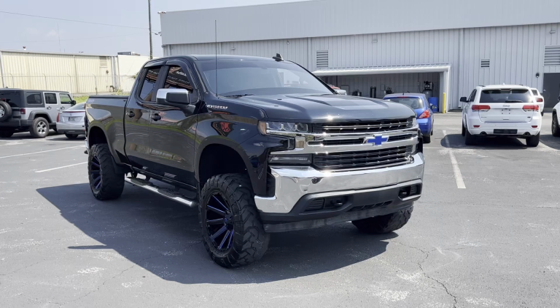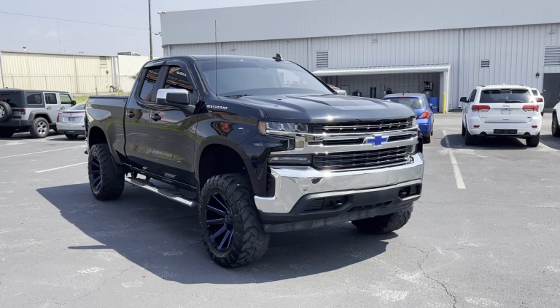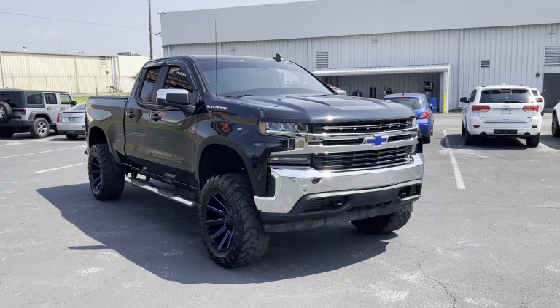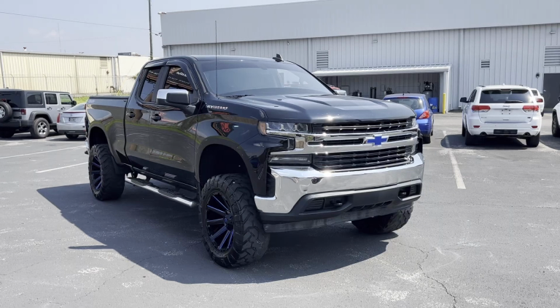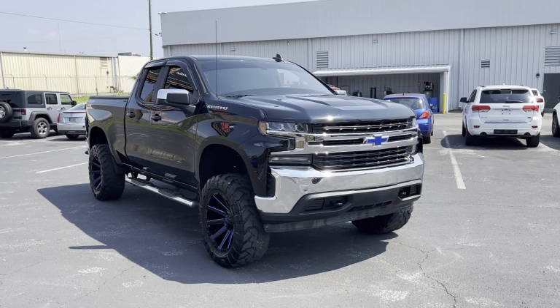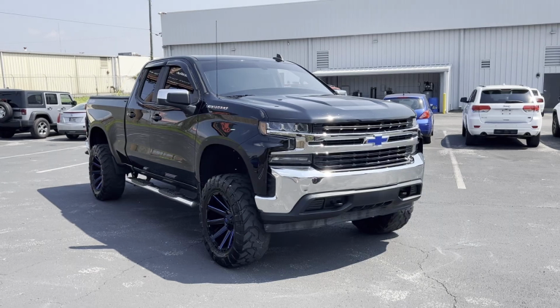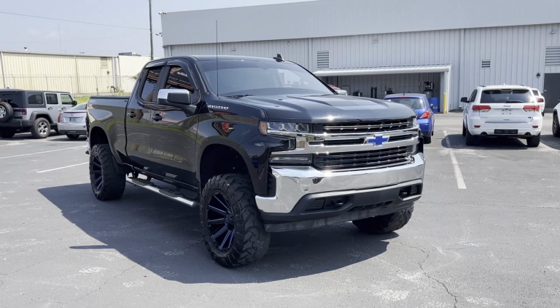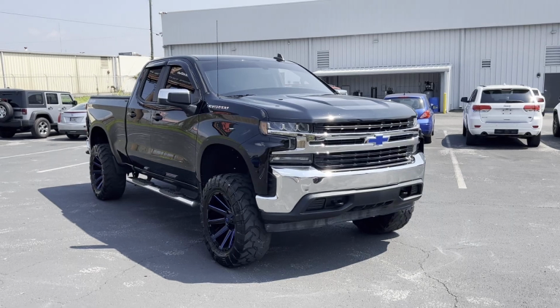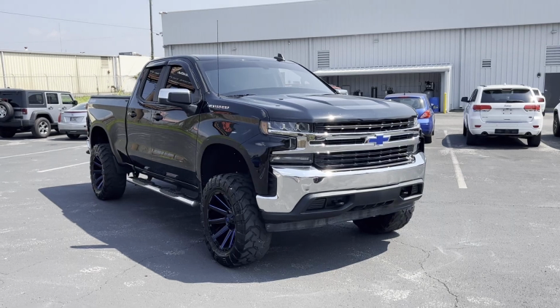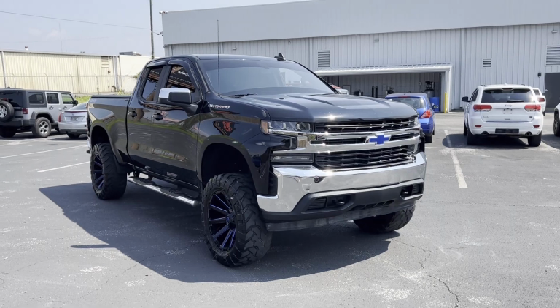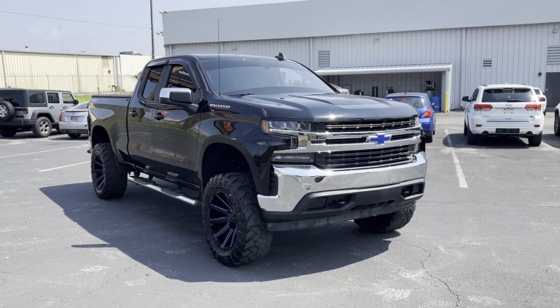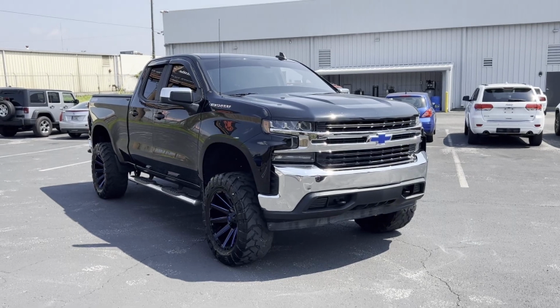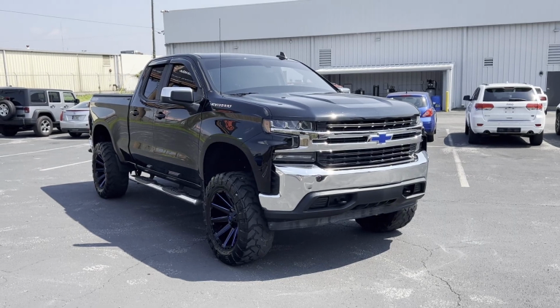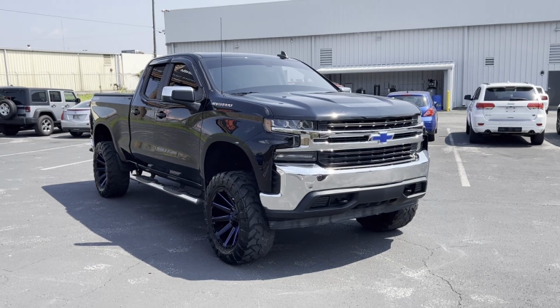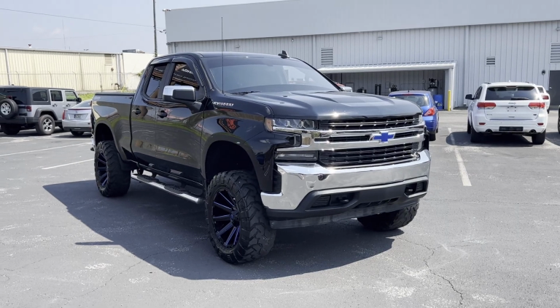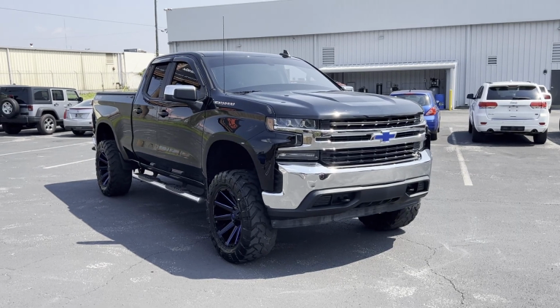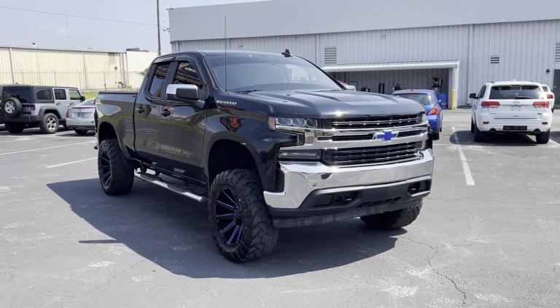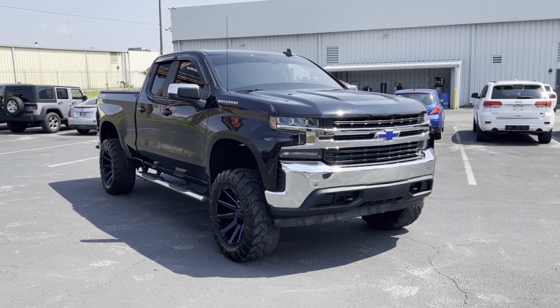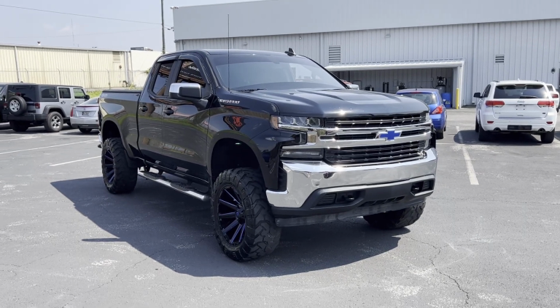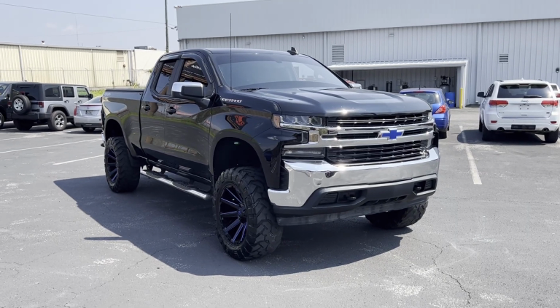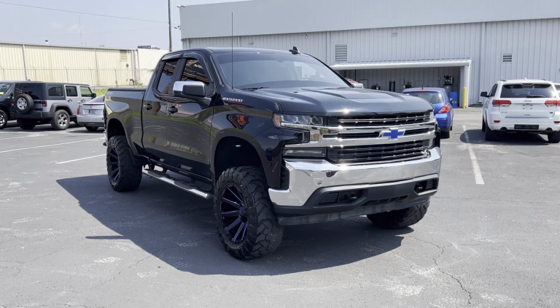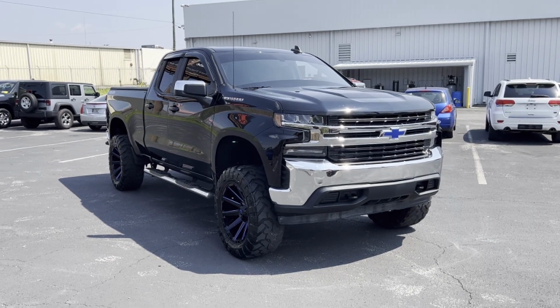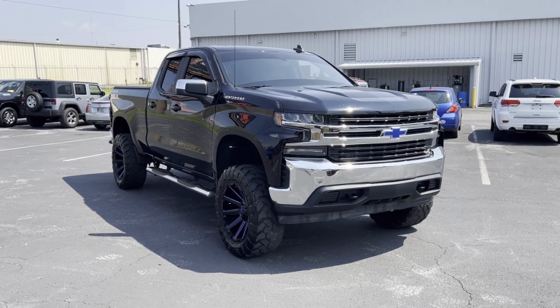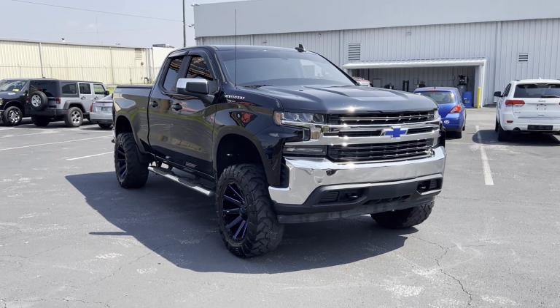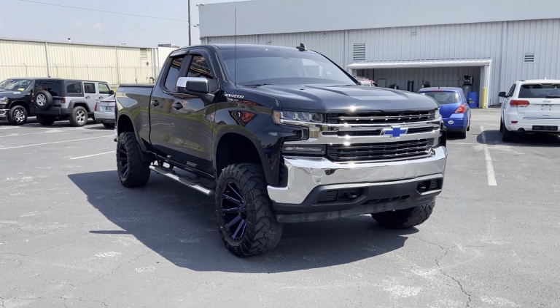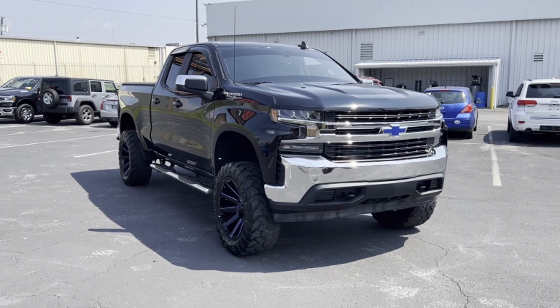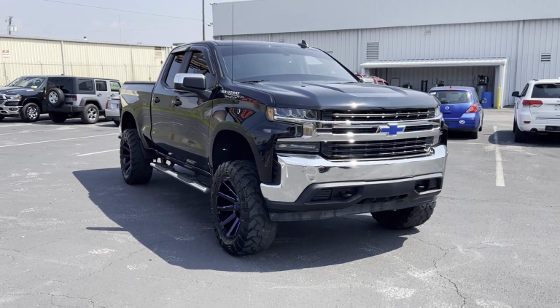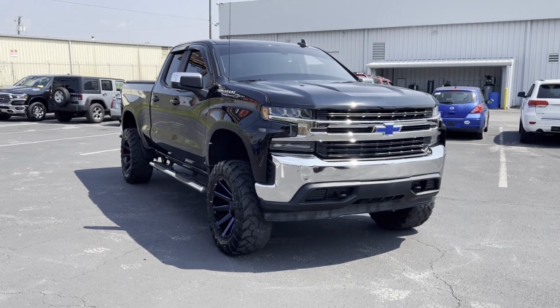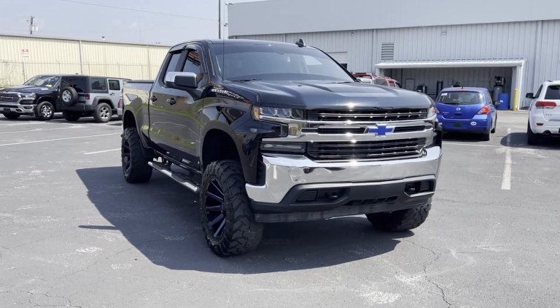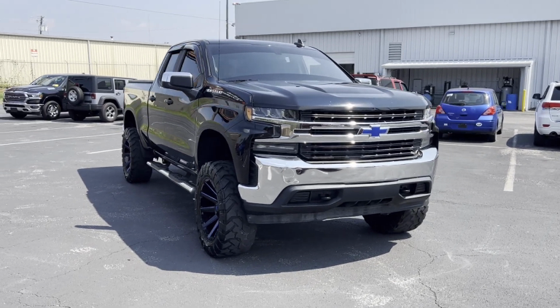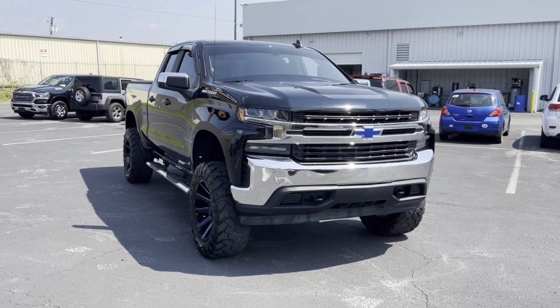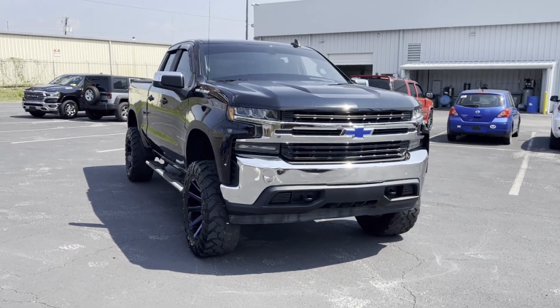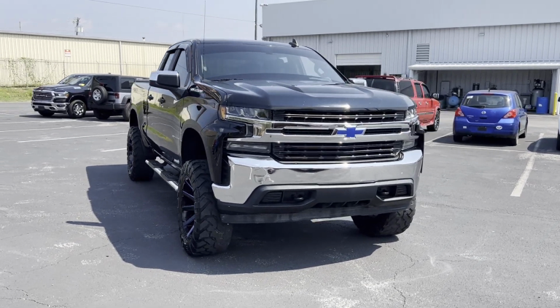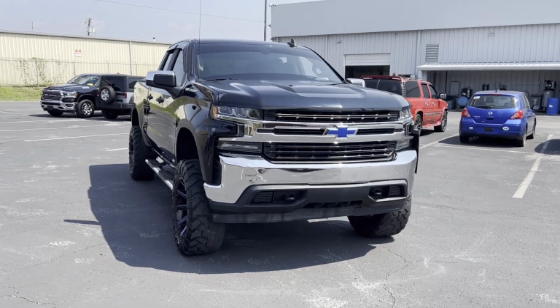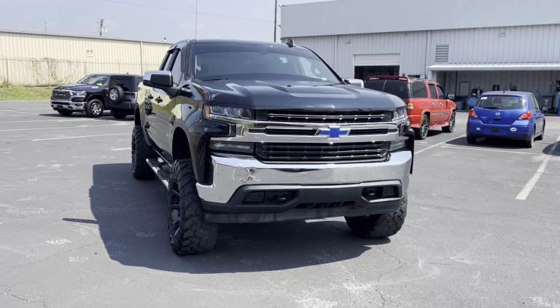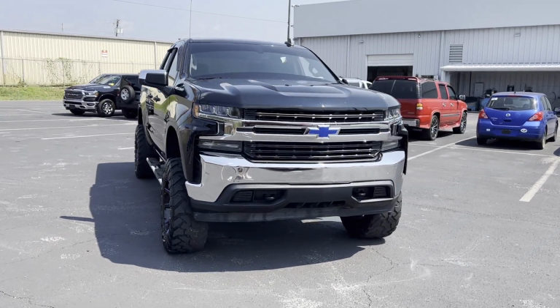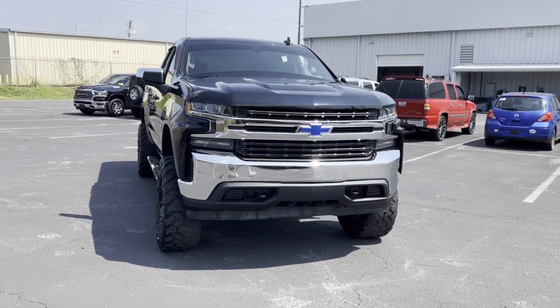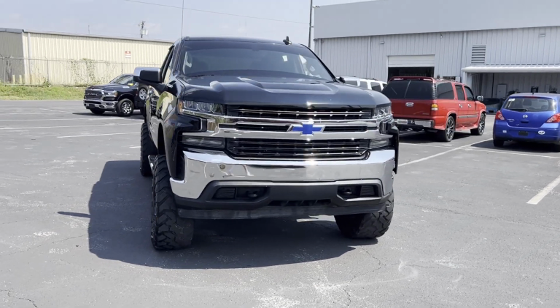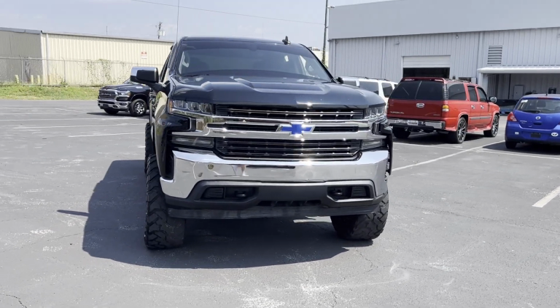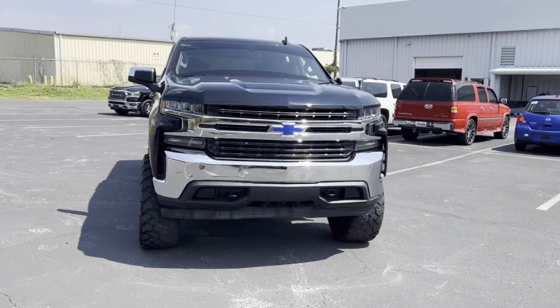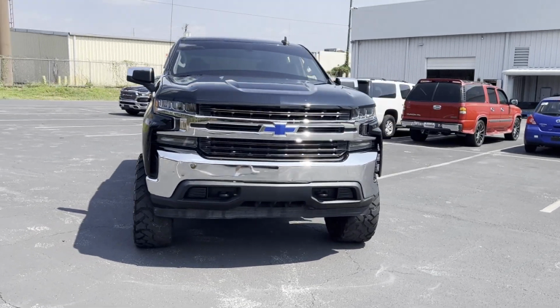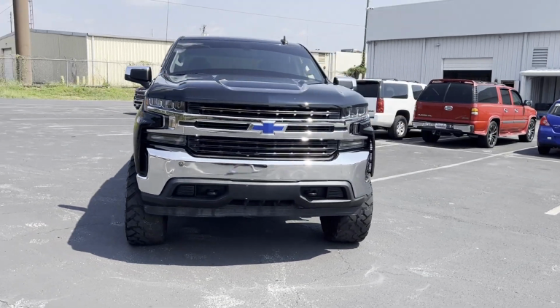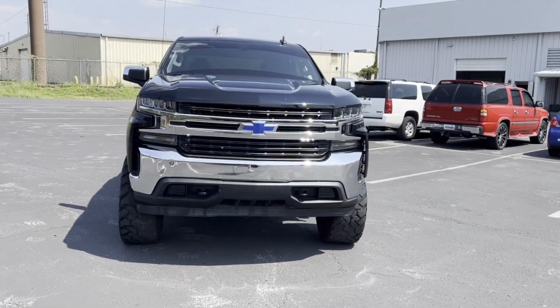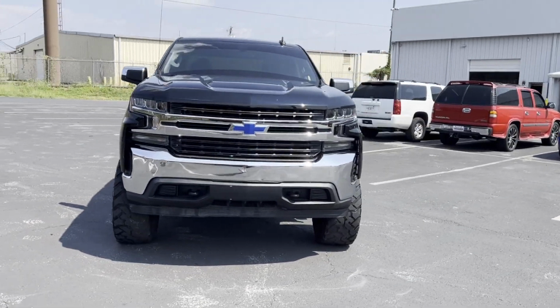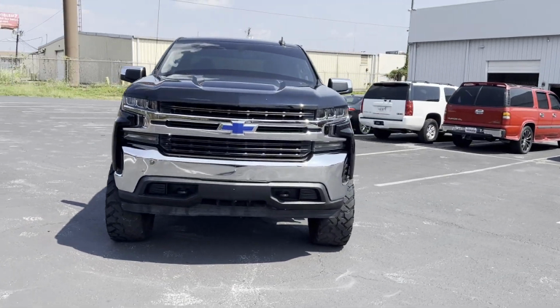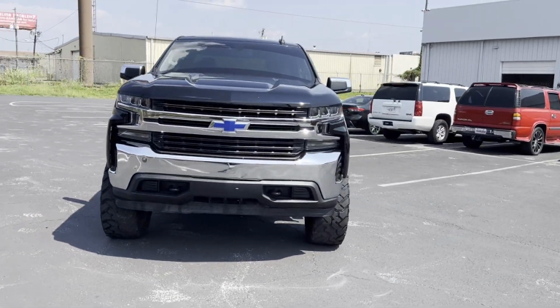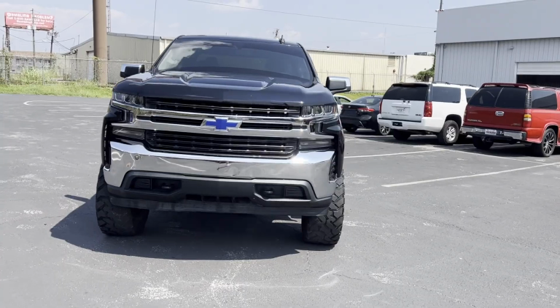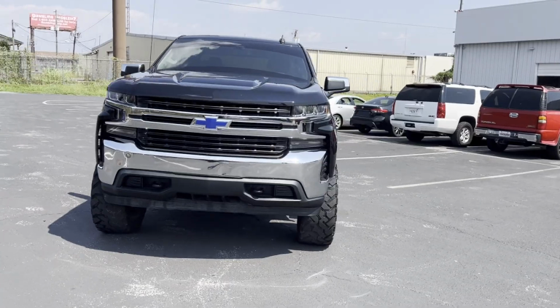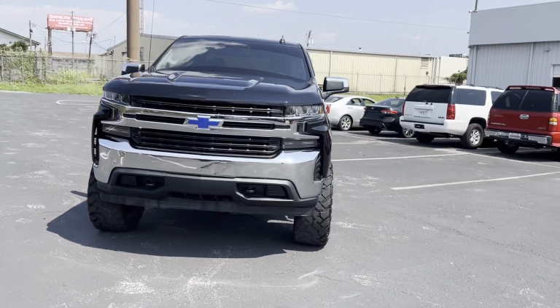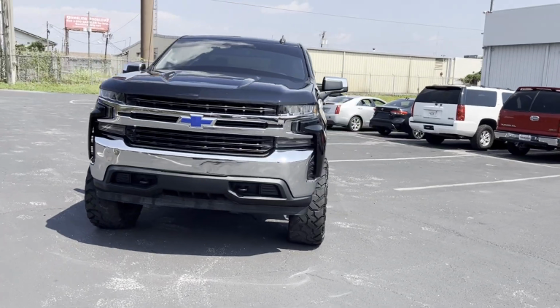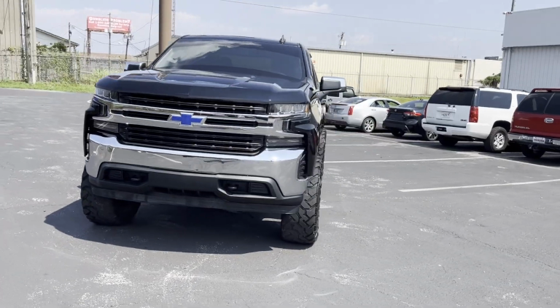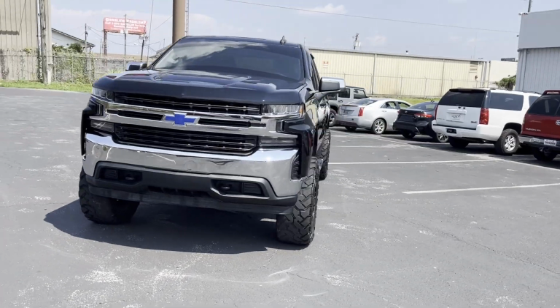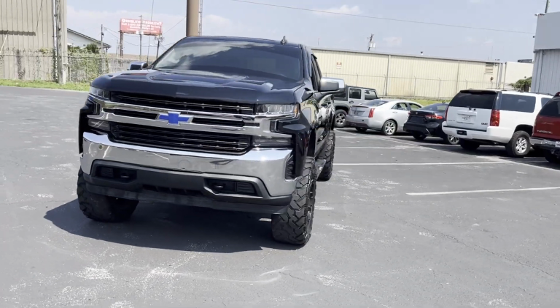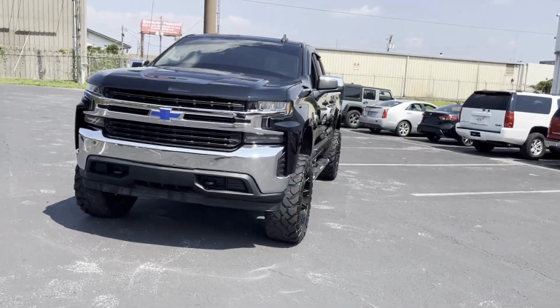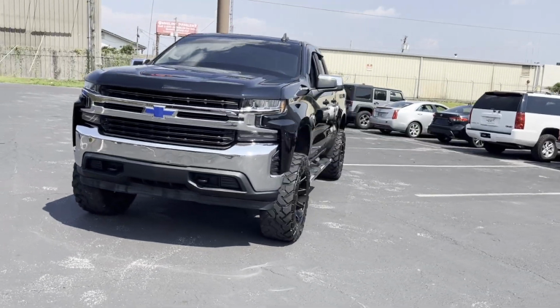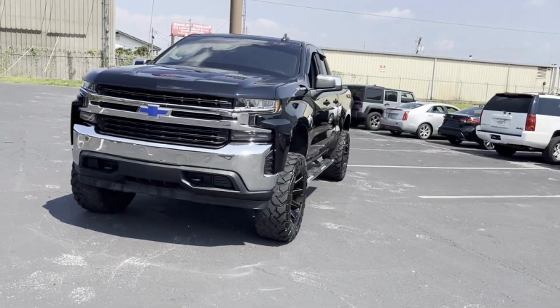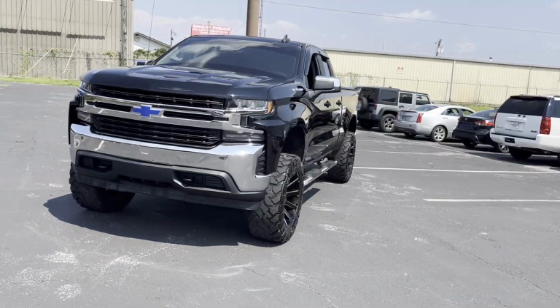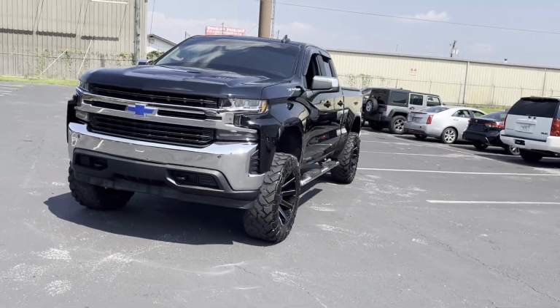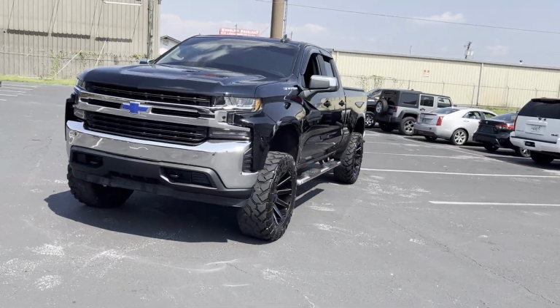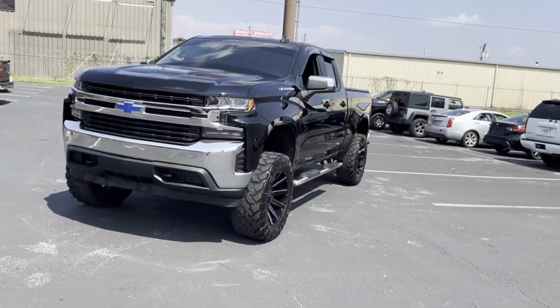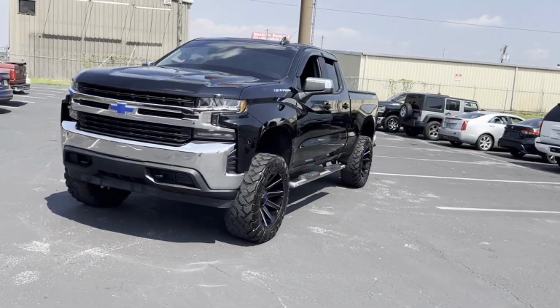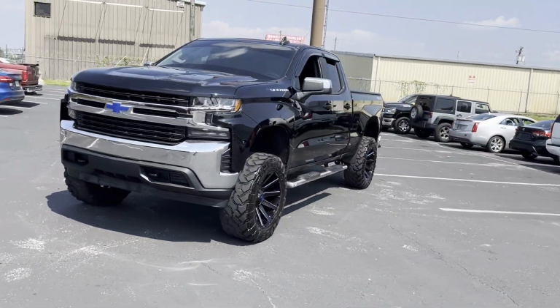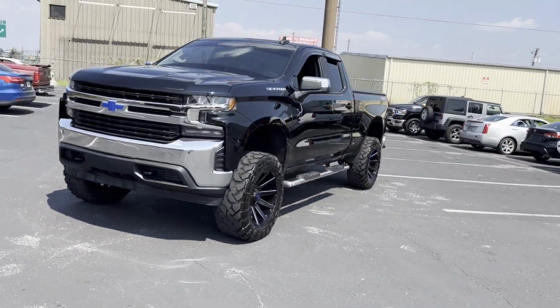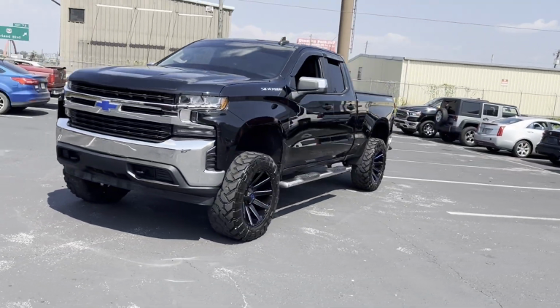2019 Chevrolet Silverado 1500. This truck makes room for the whole family.